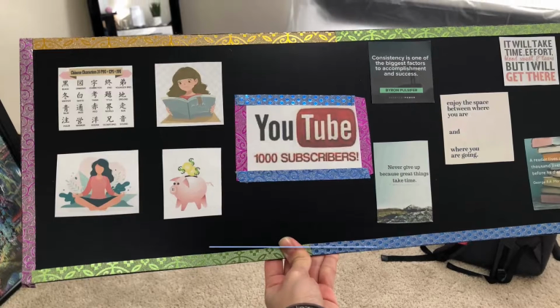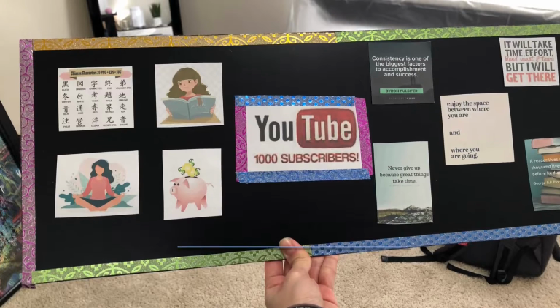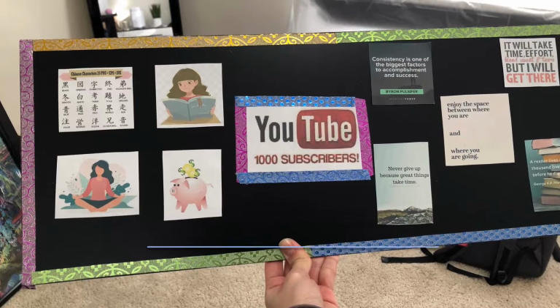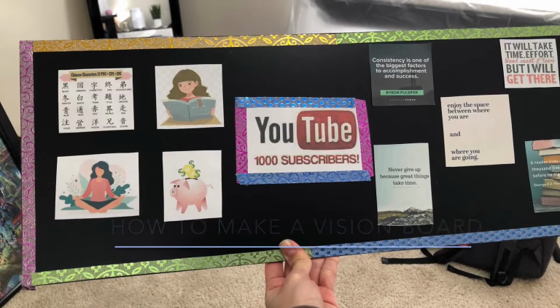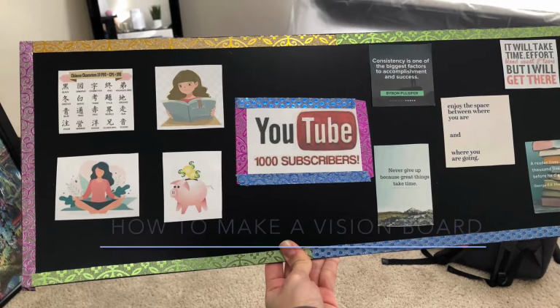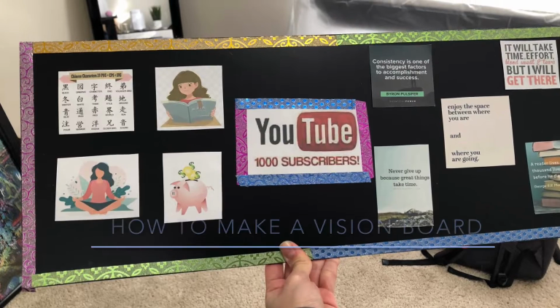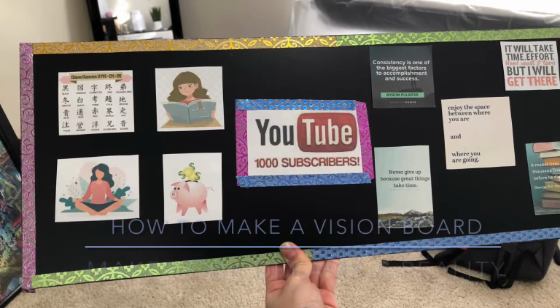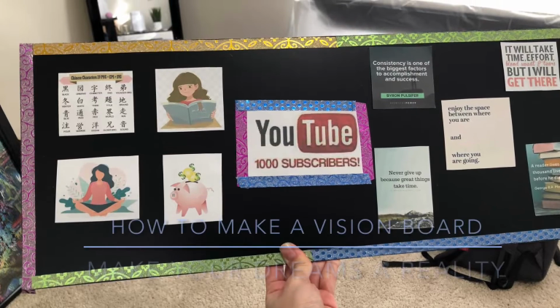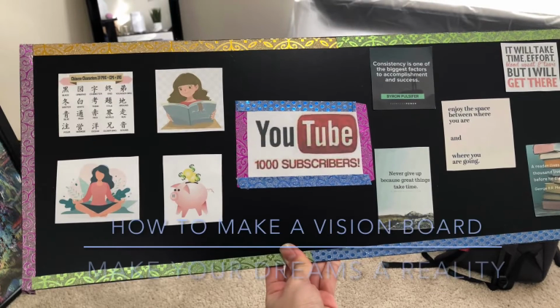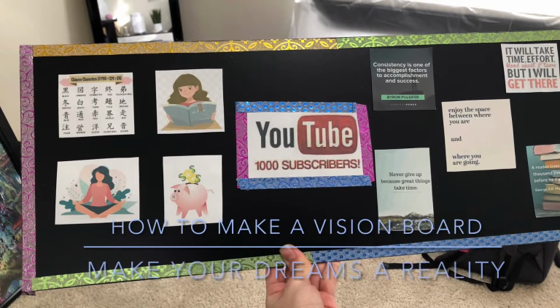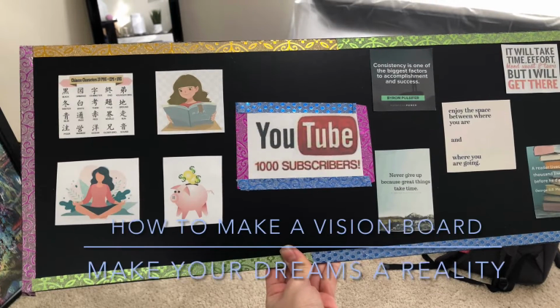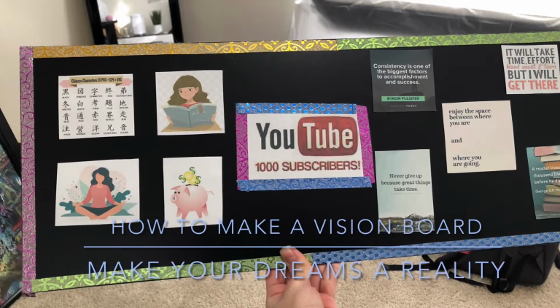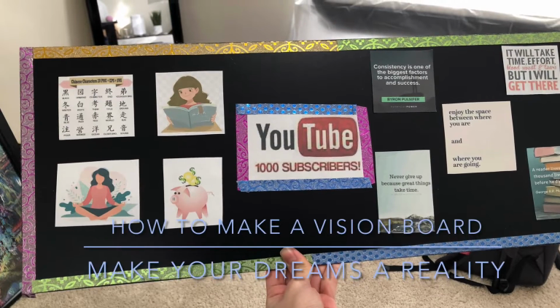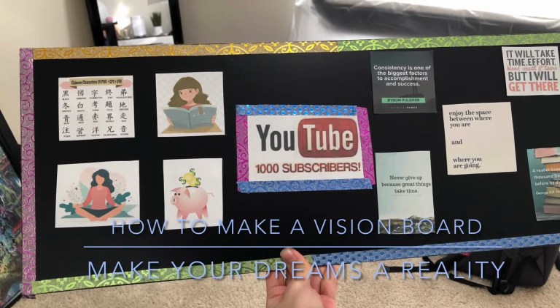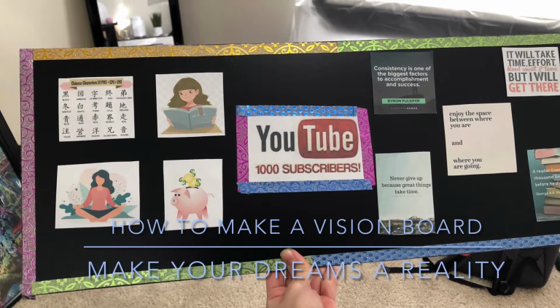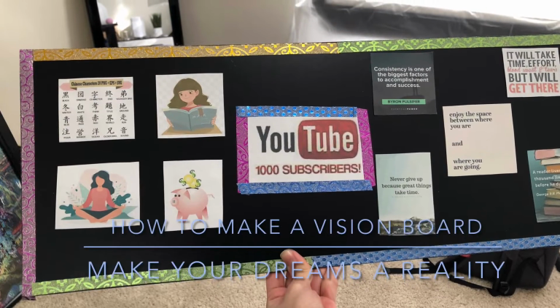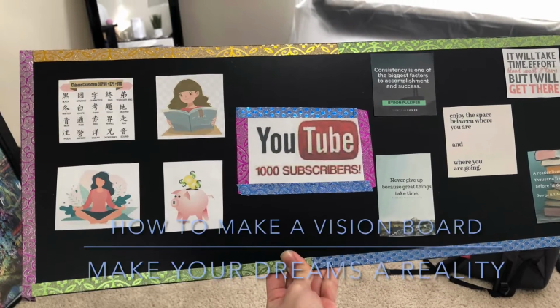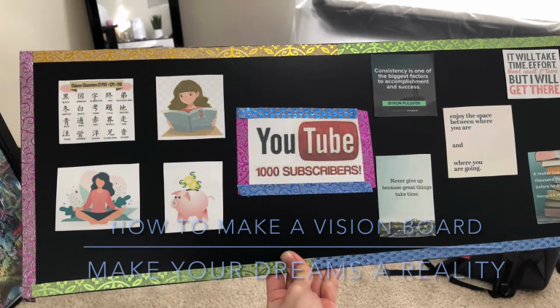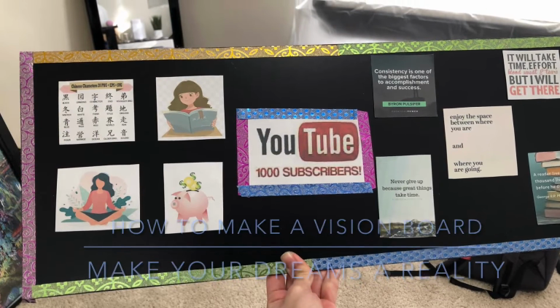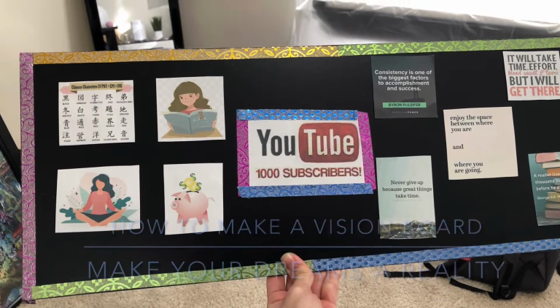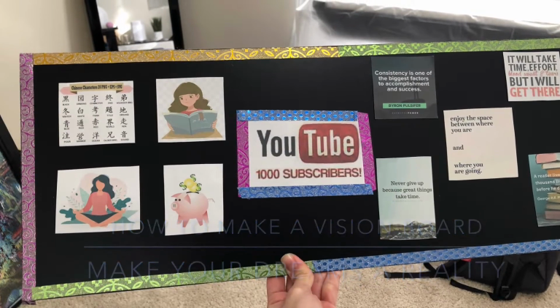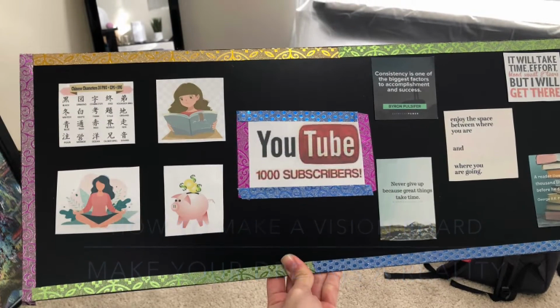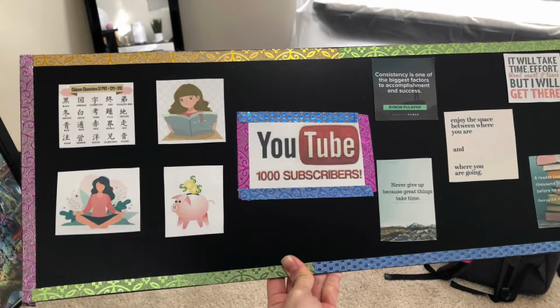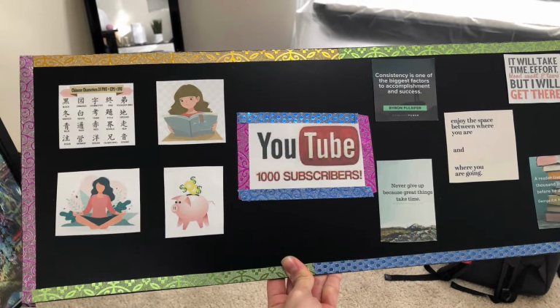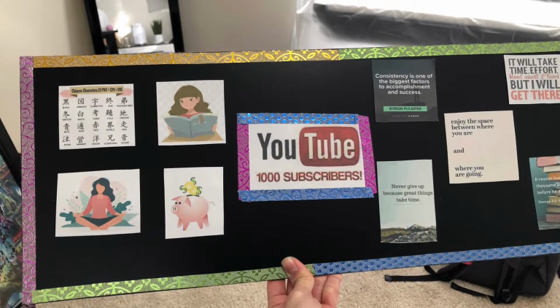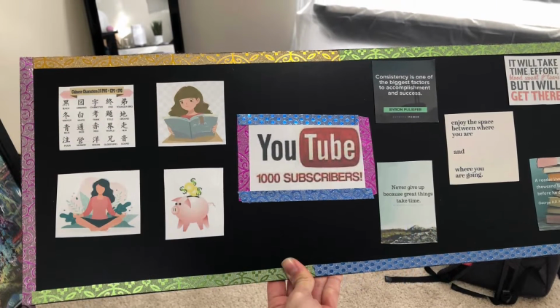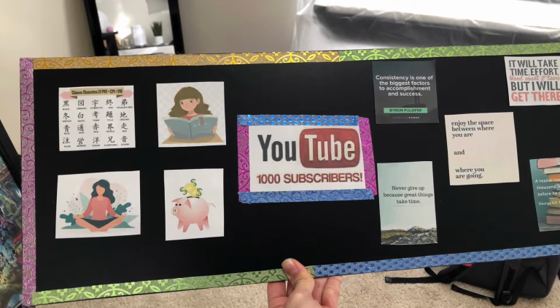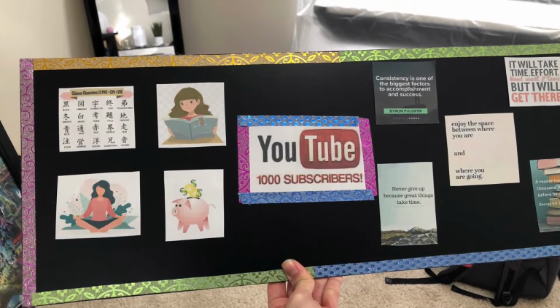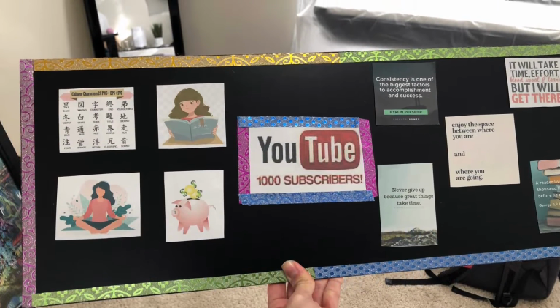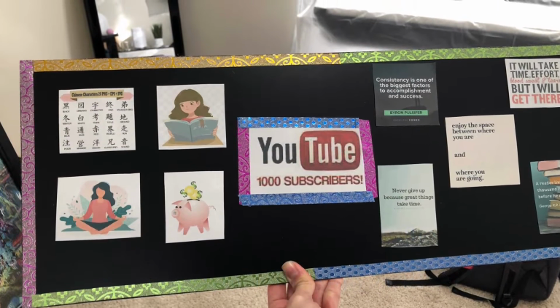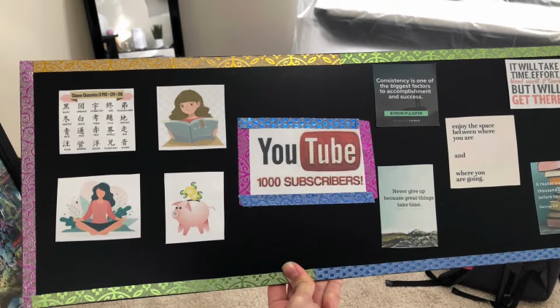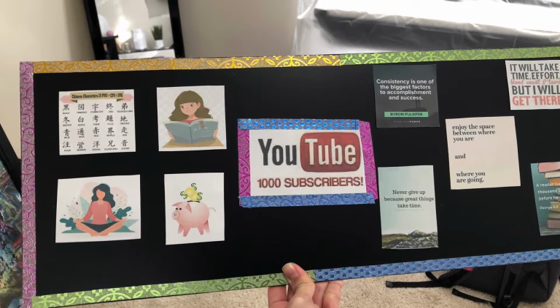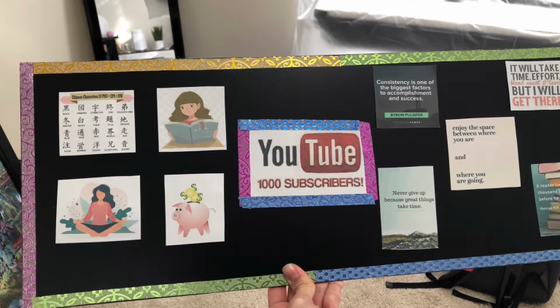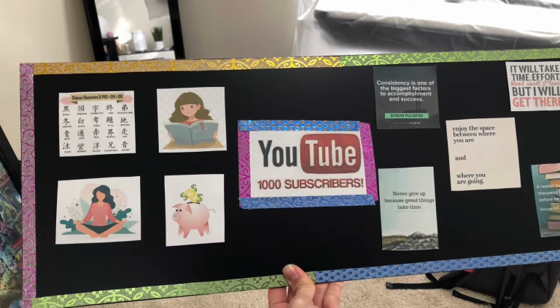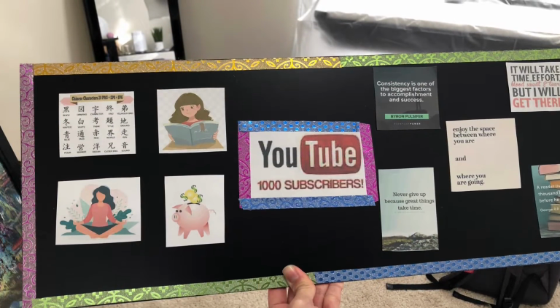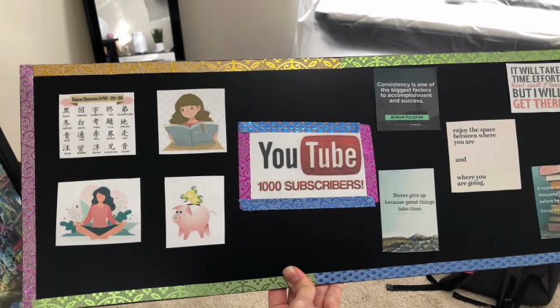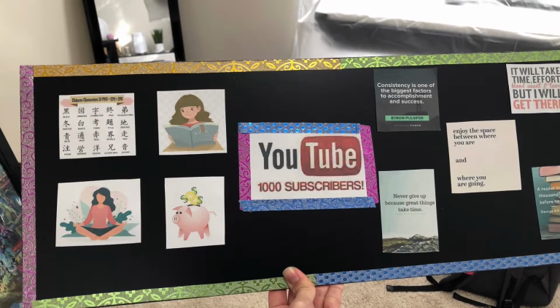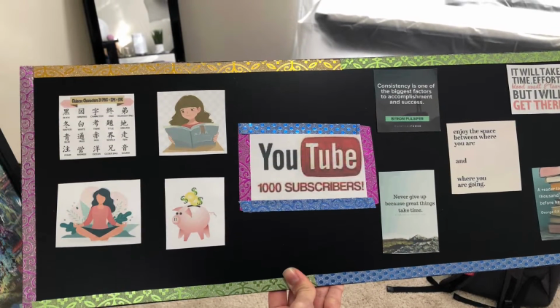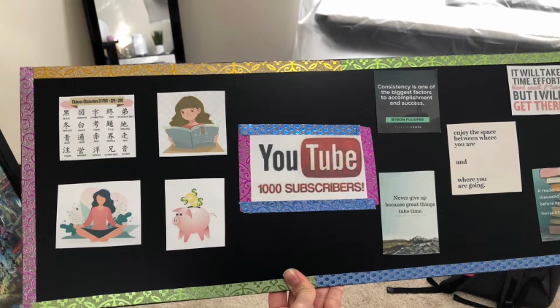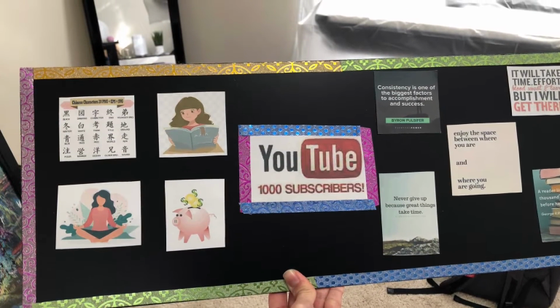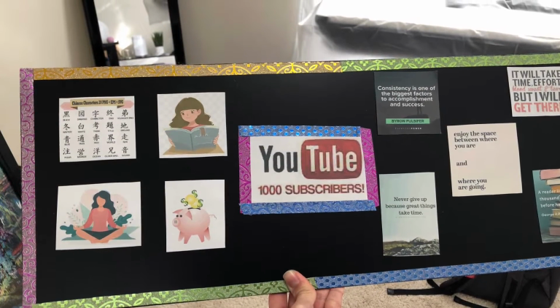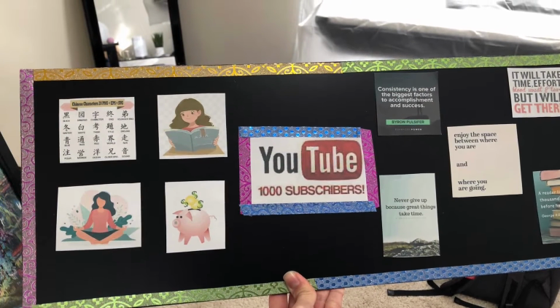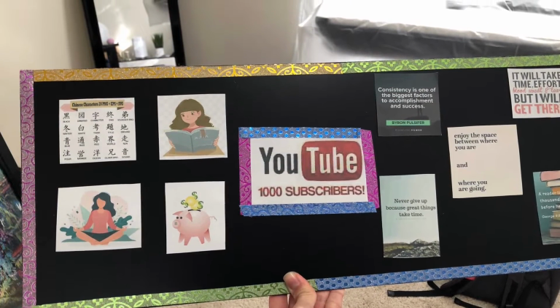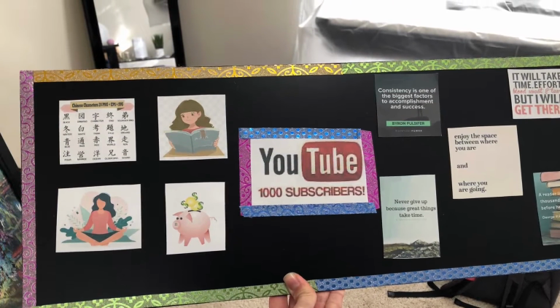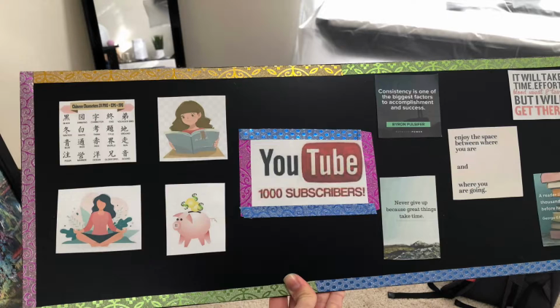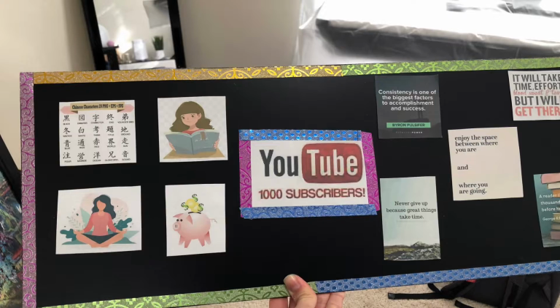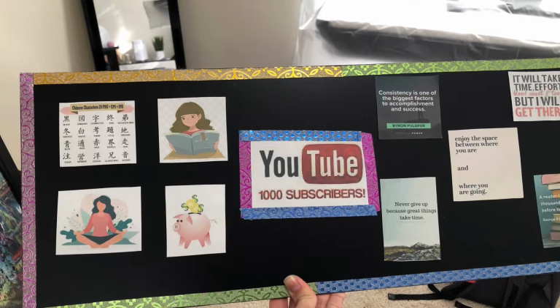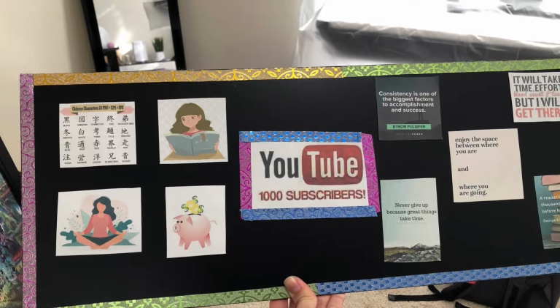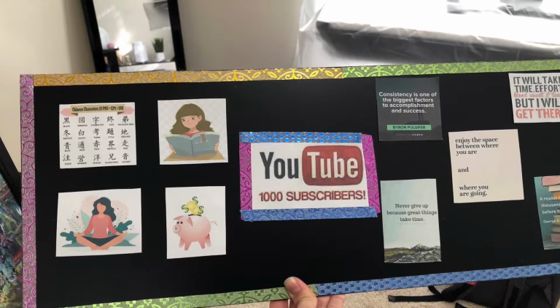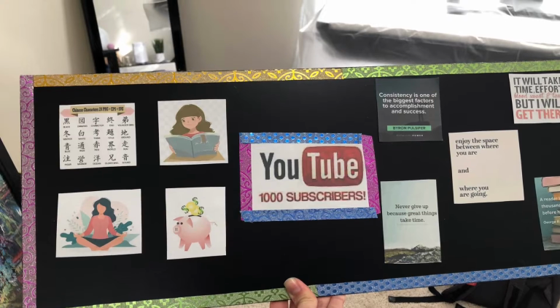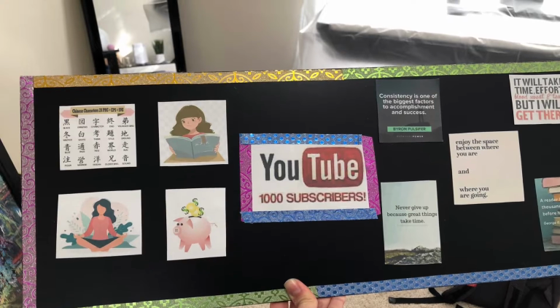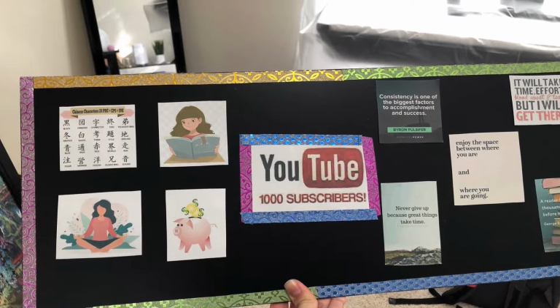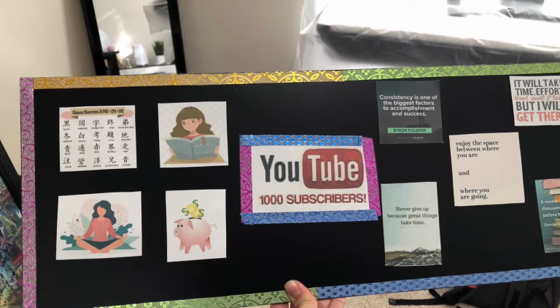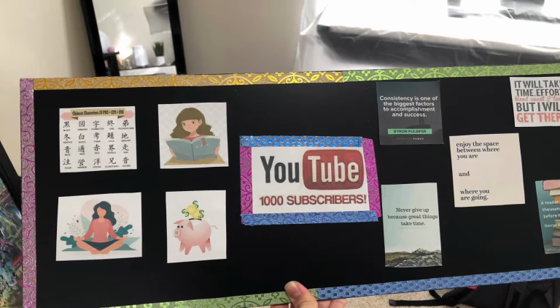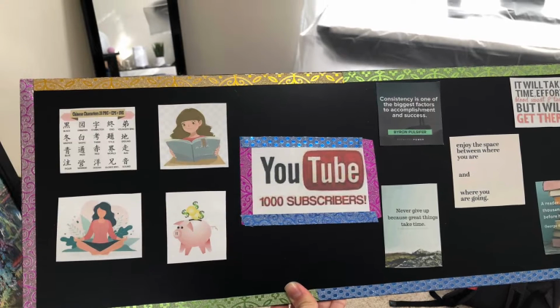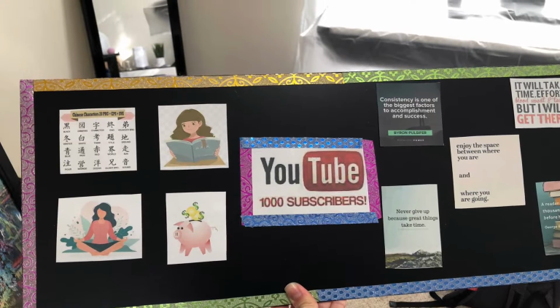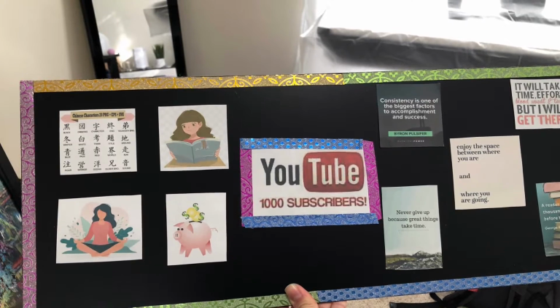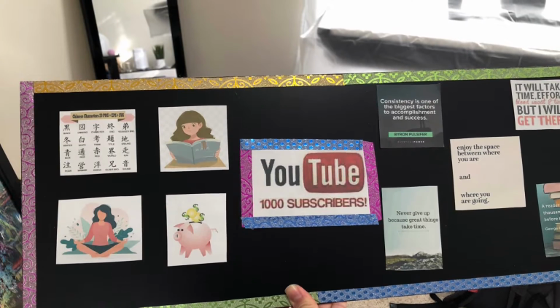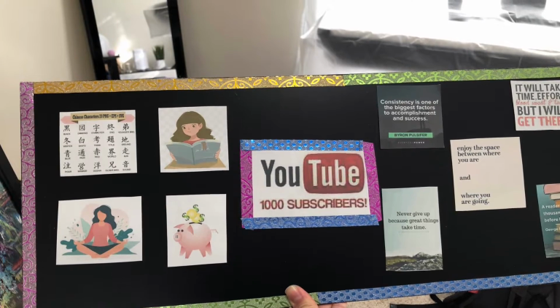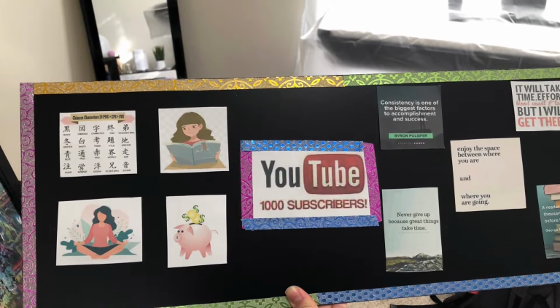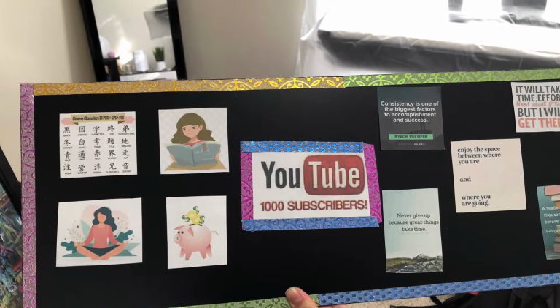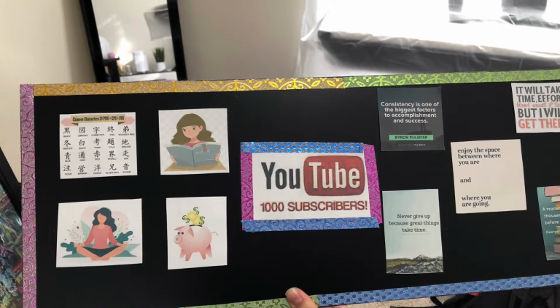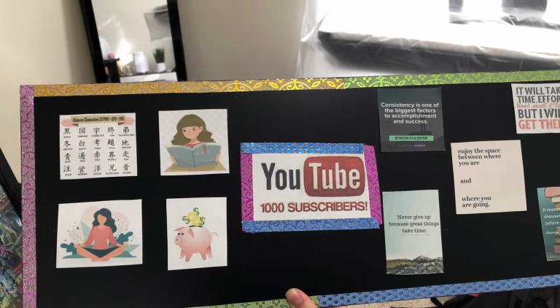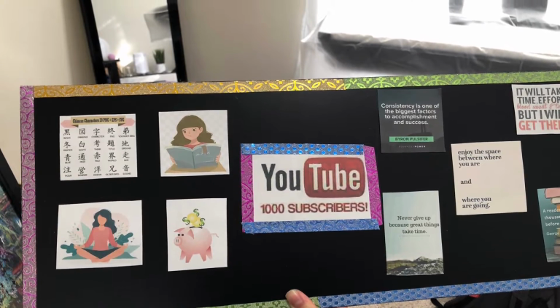Hey guys! In today's video, I'm going to show you how I make a vision board that looks like this. So stick to the end if you want to see how I make it.